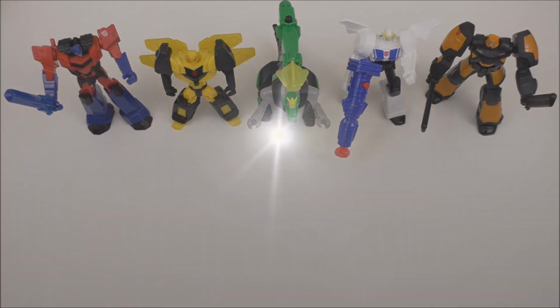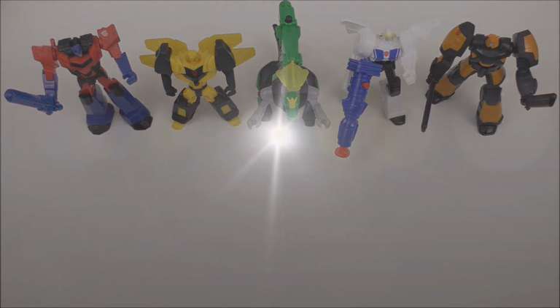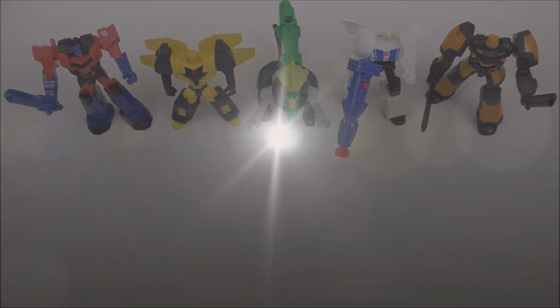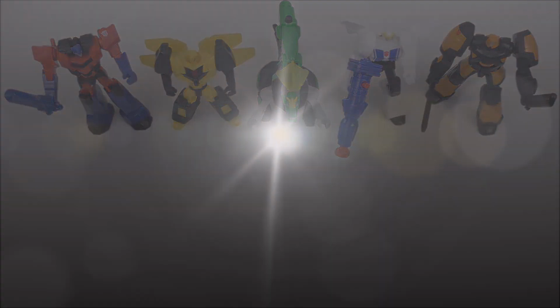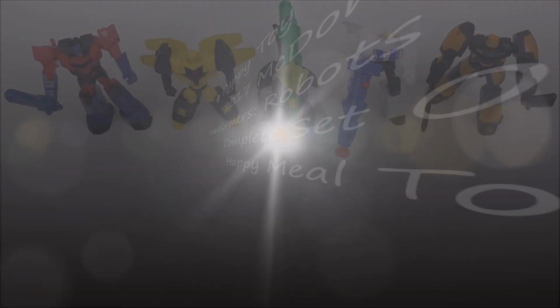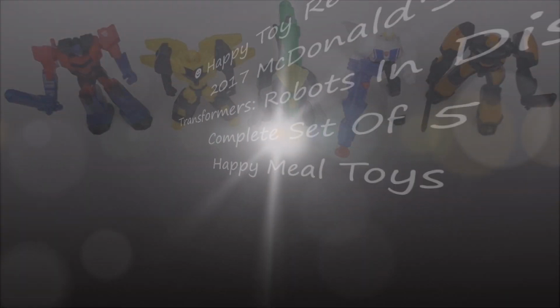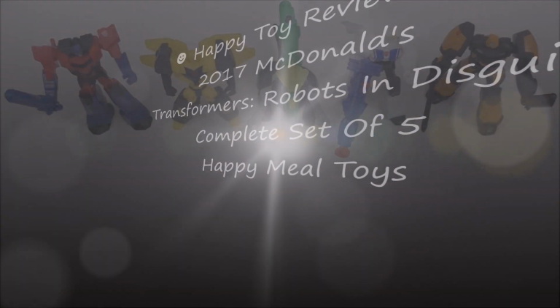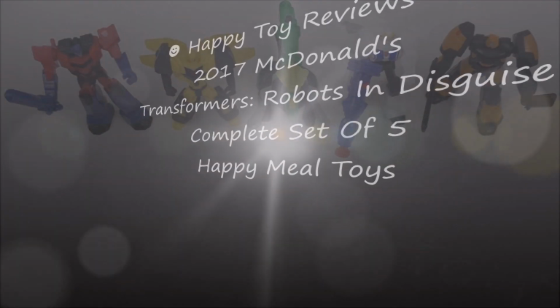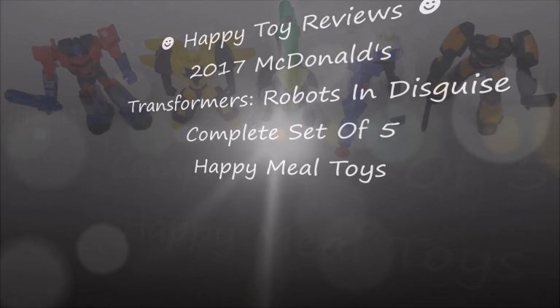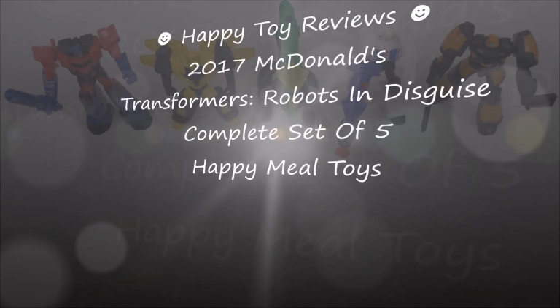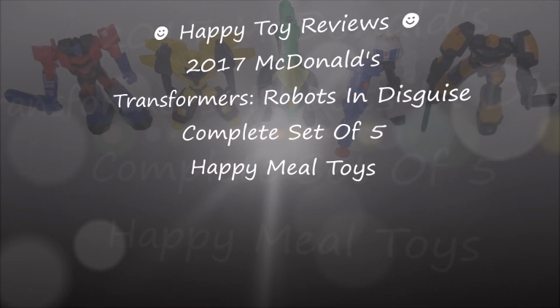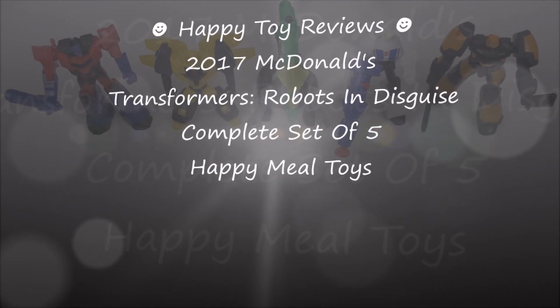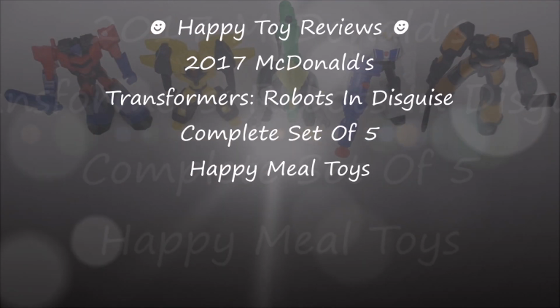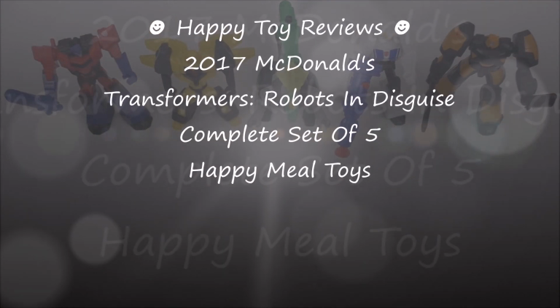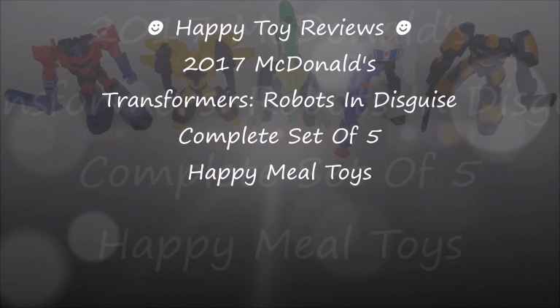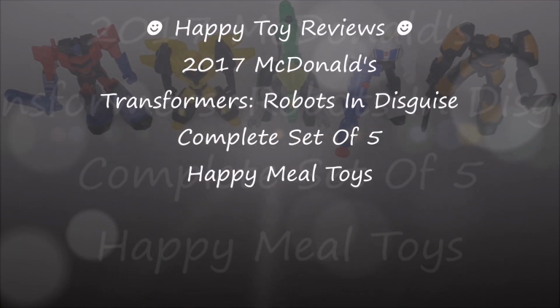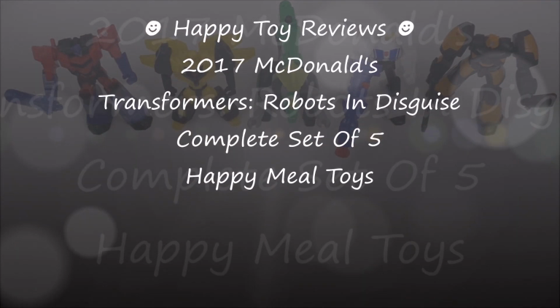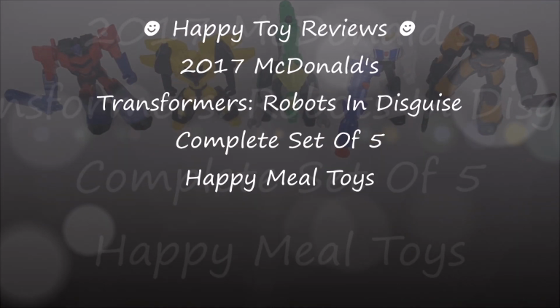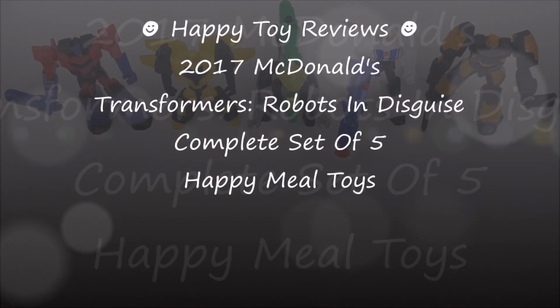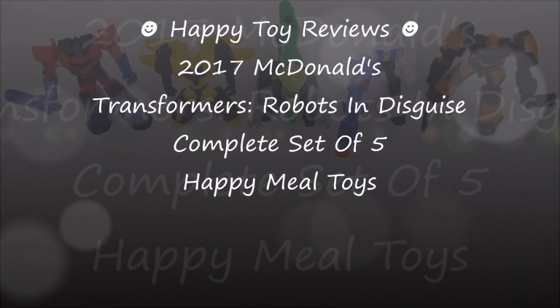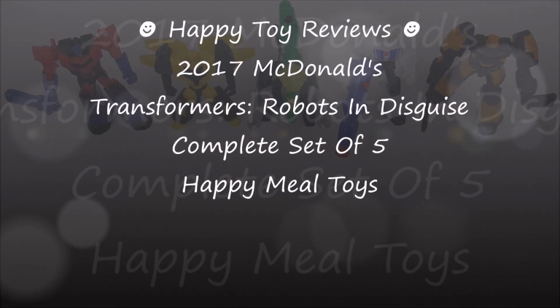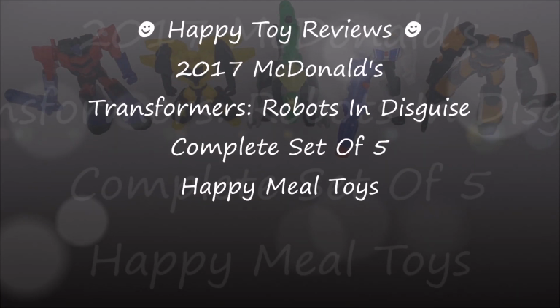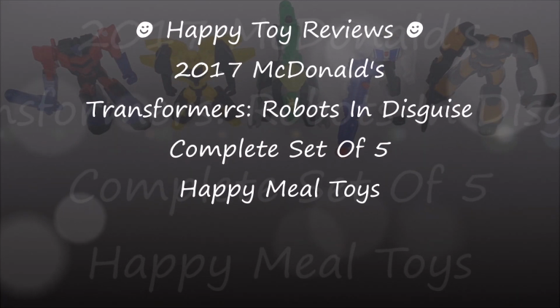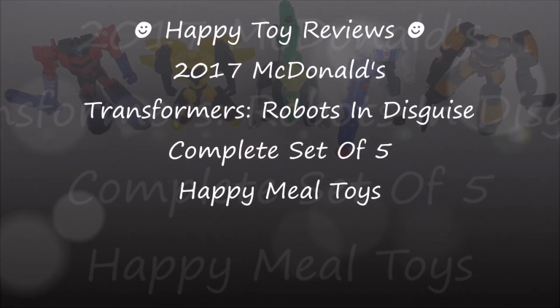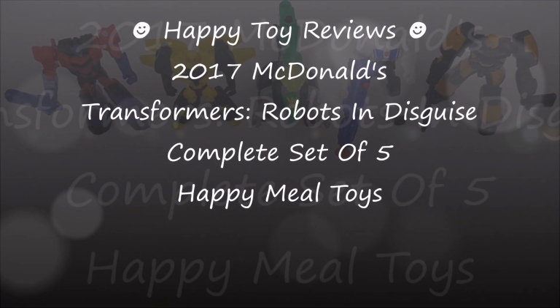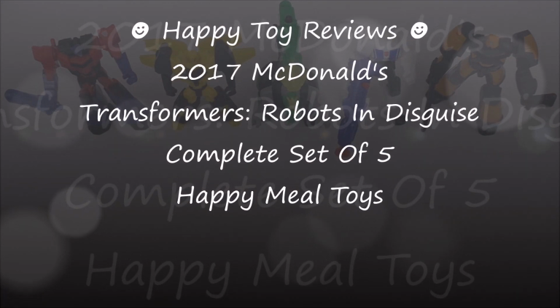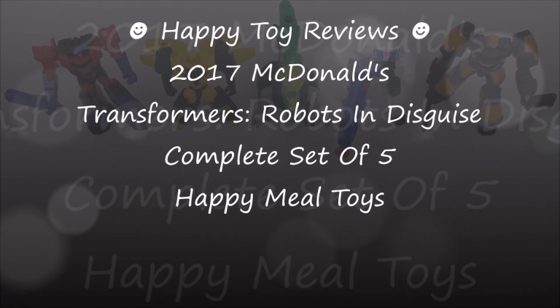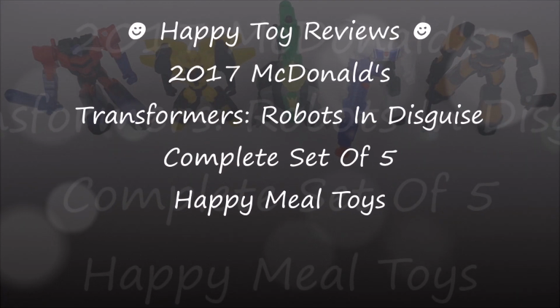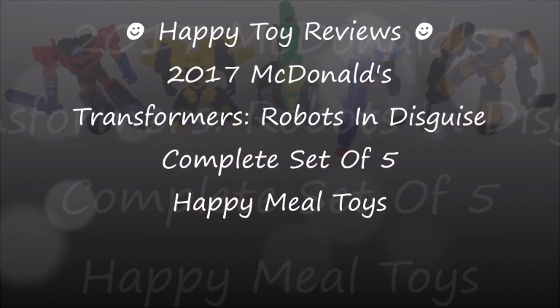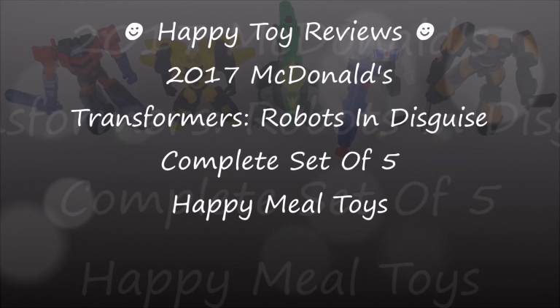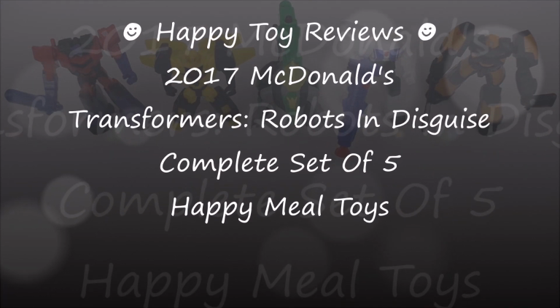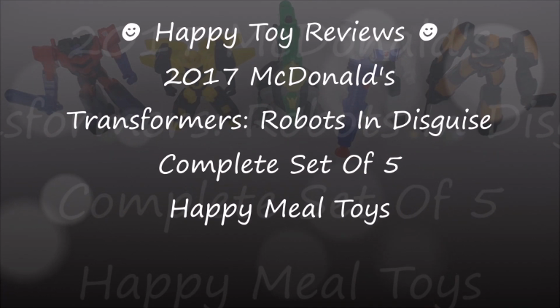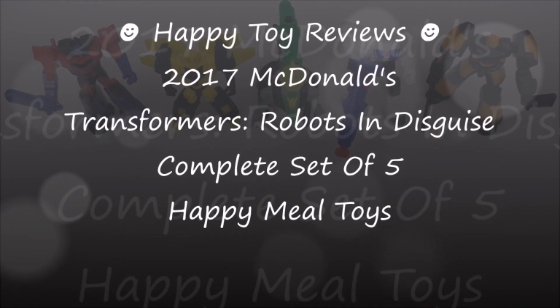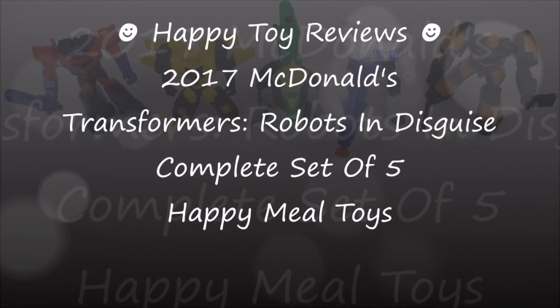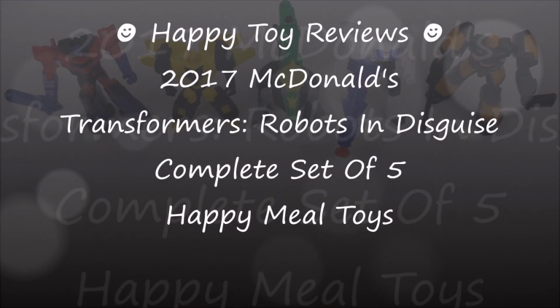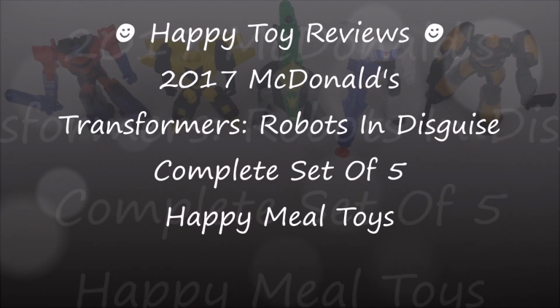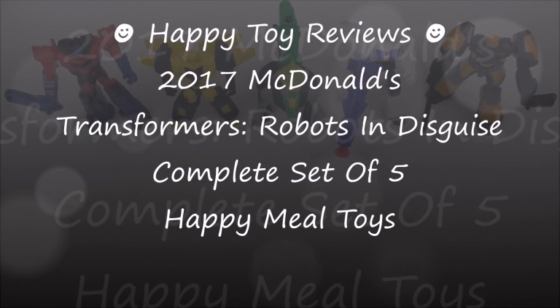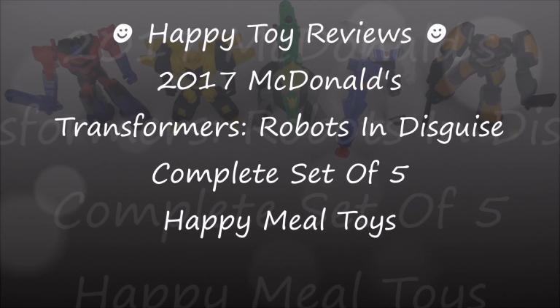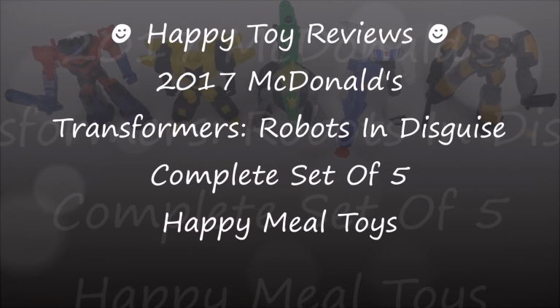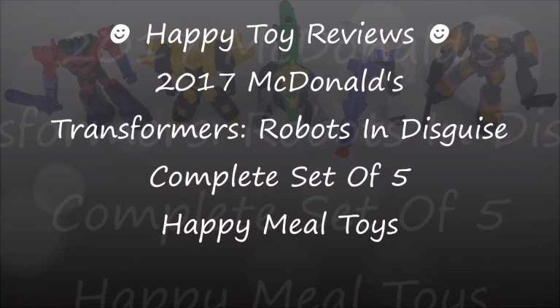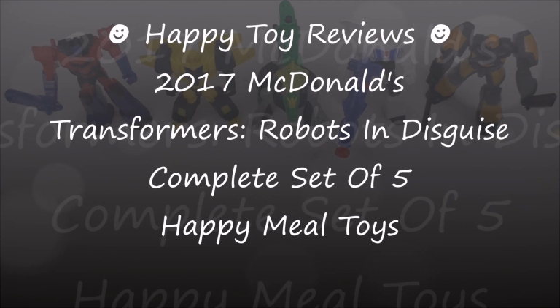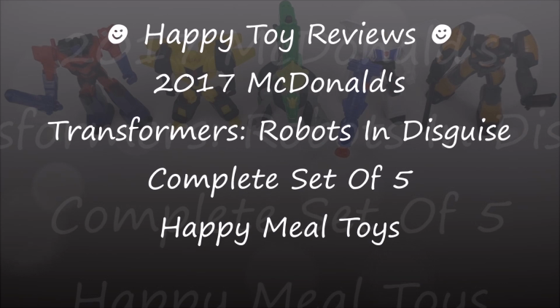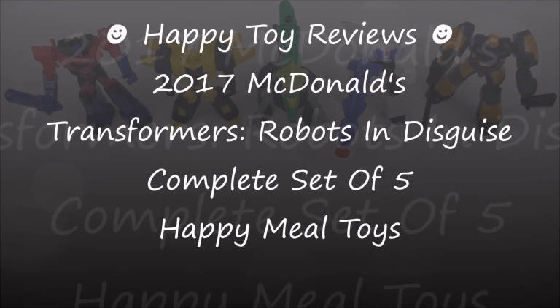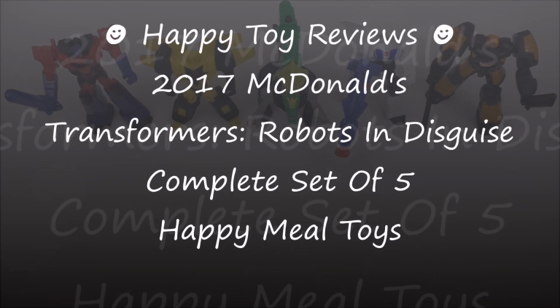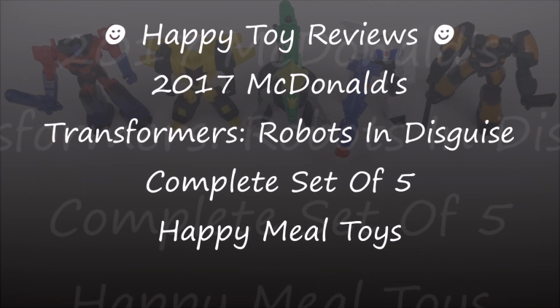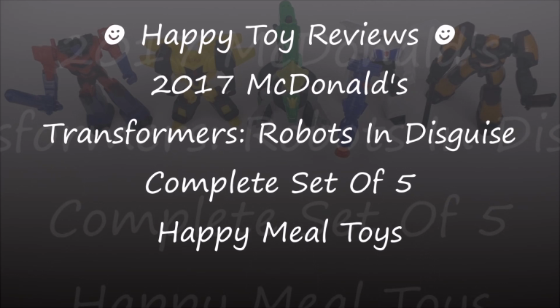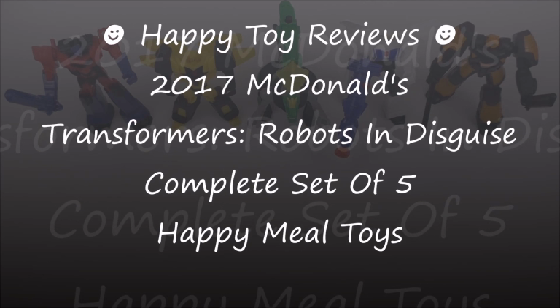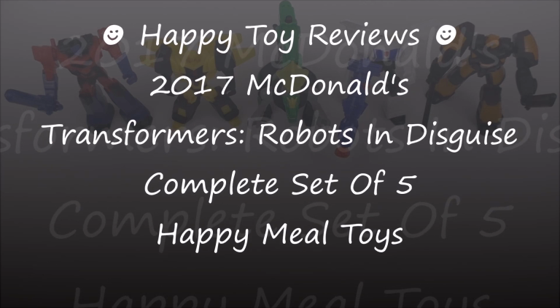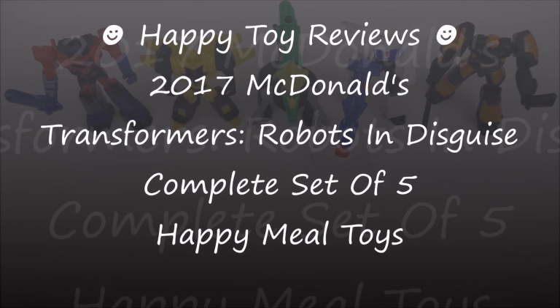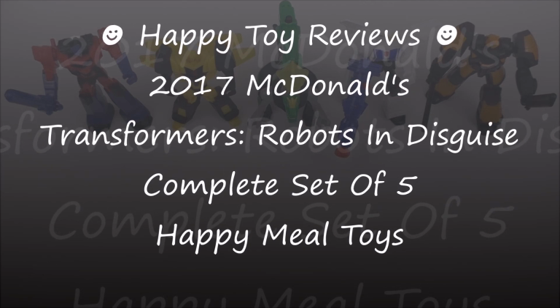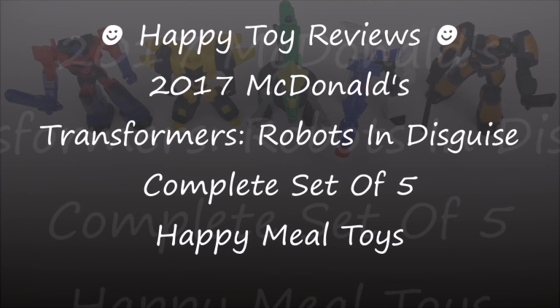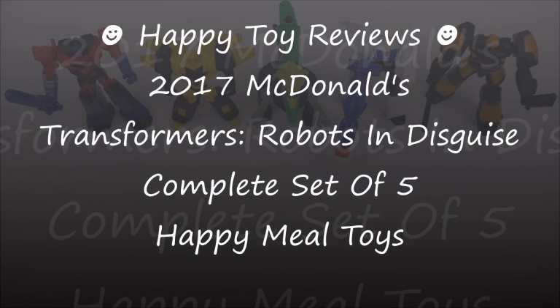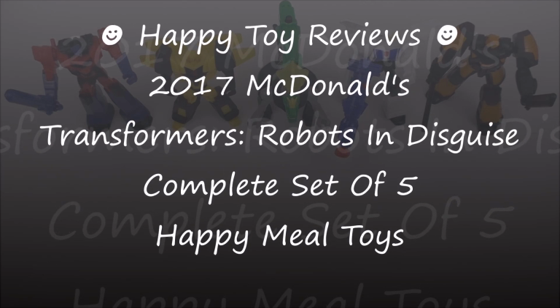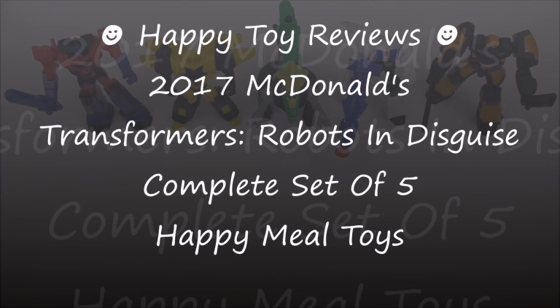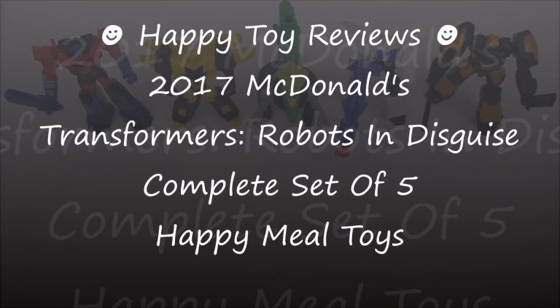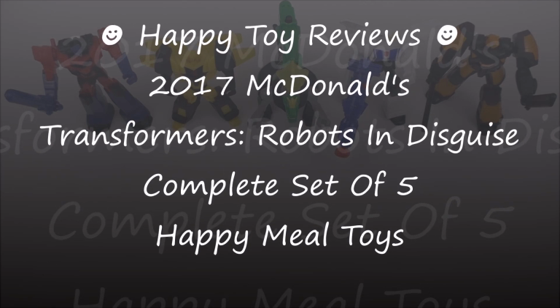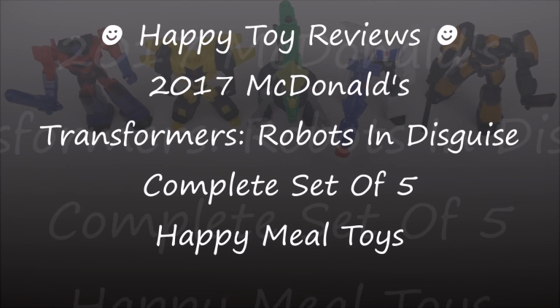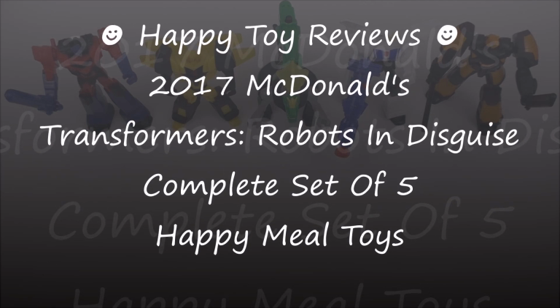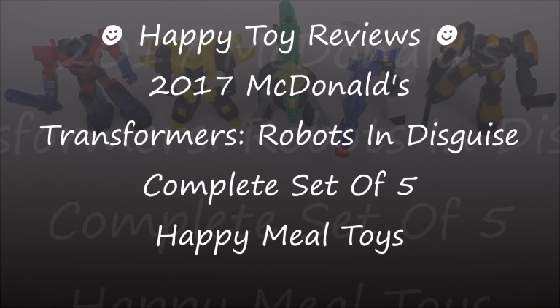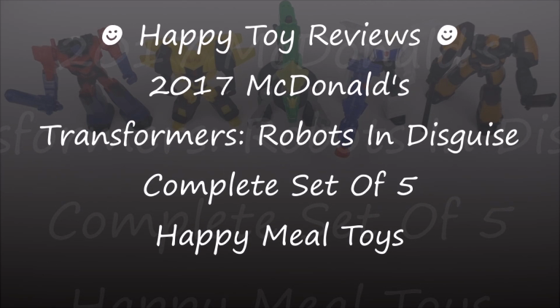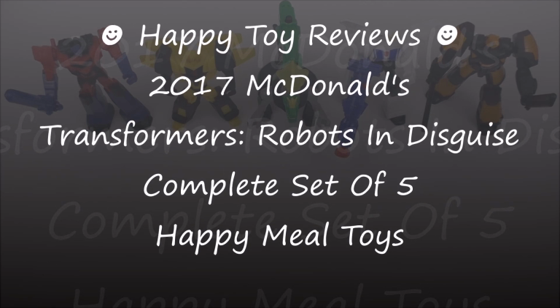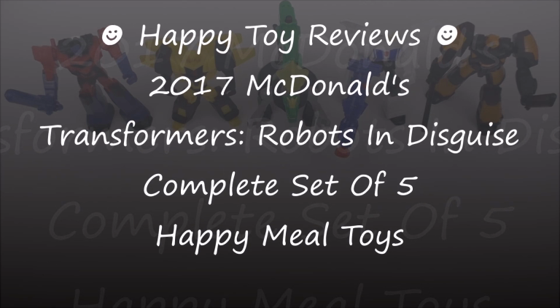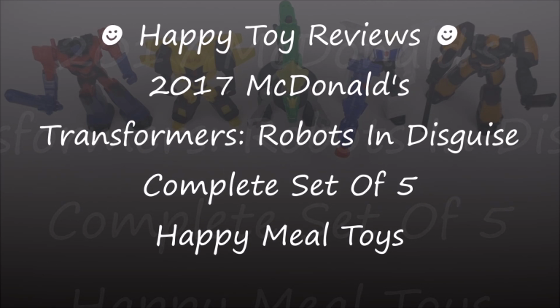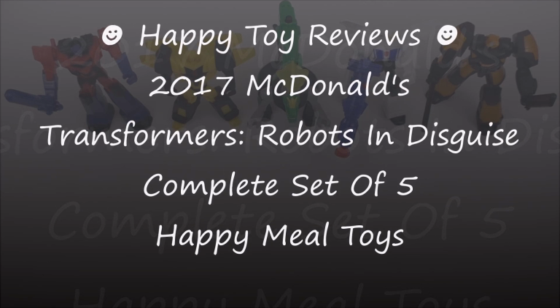Hello everybody, it is HappyToyReviews and today we're going to review the 2017 McDonald's Transformers Robots in Disguise Complete Set of 5 Happy Meal Toys.